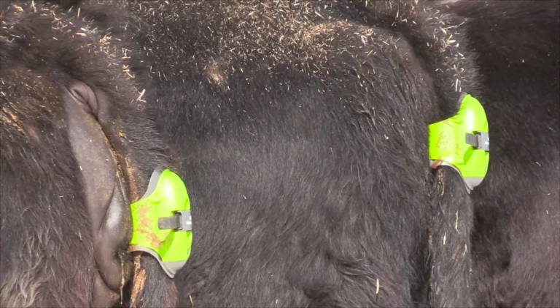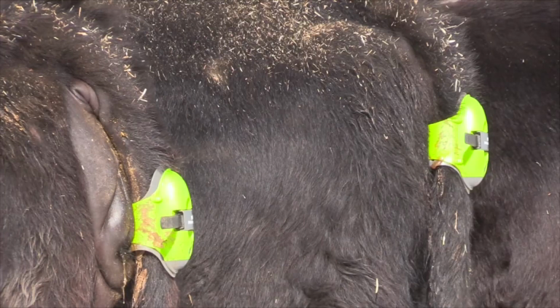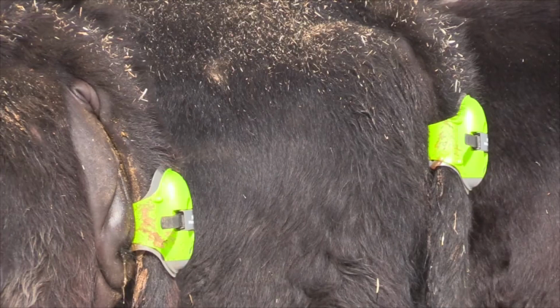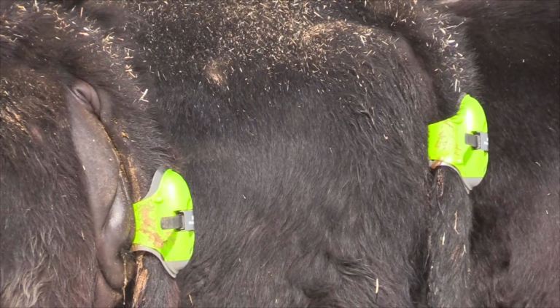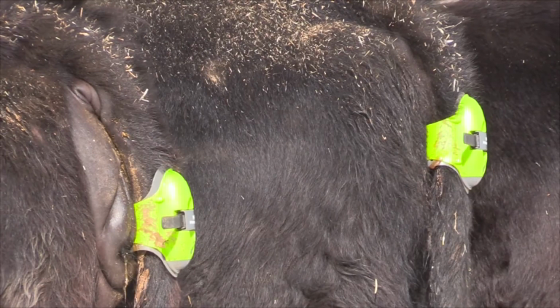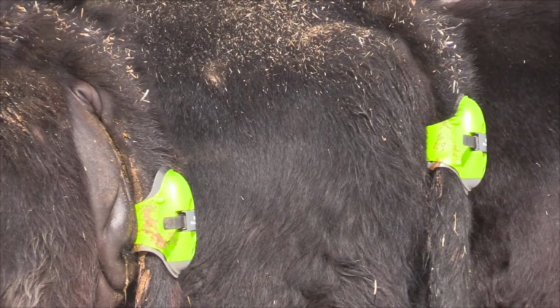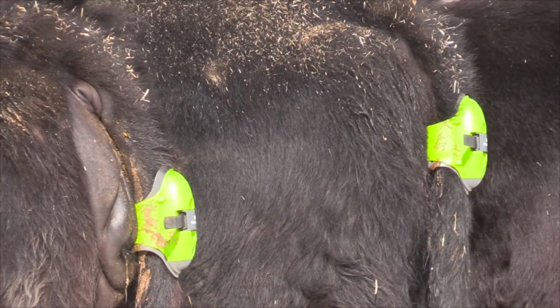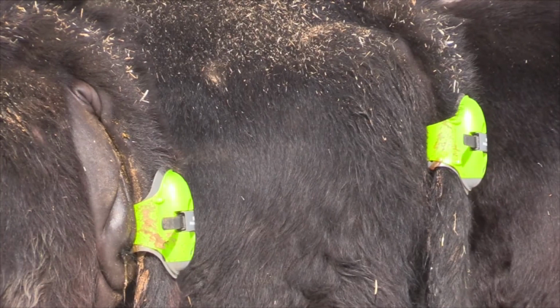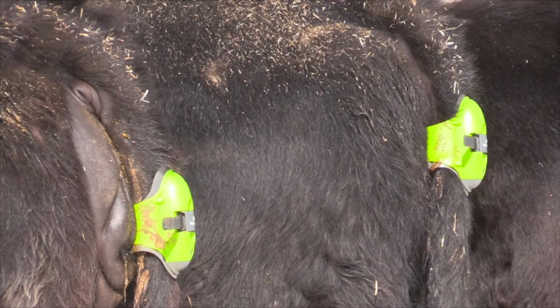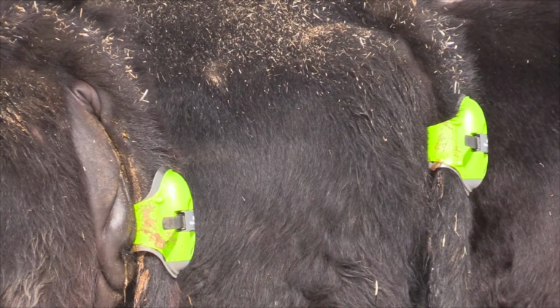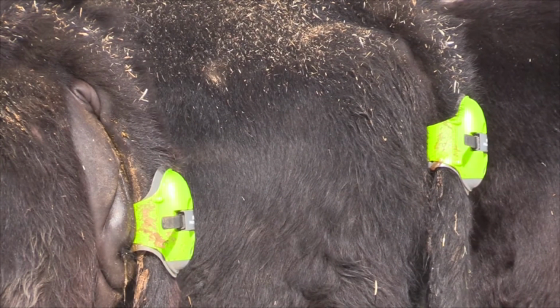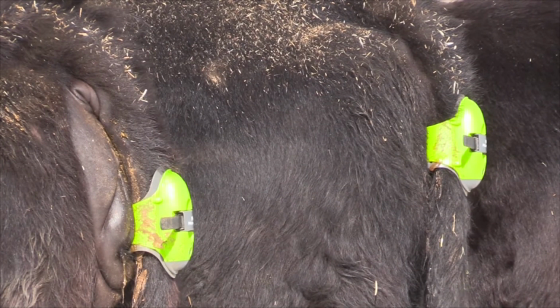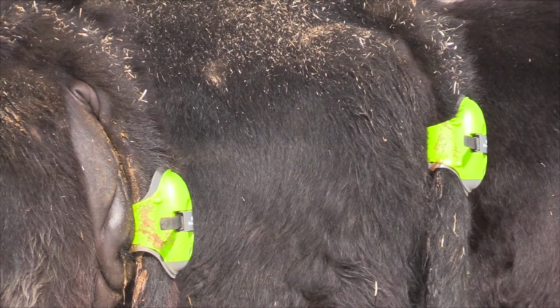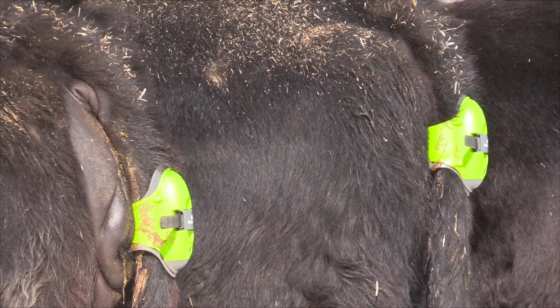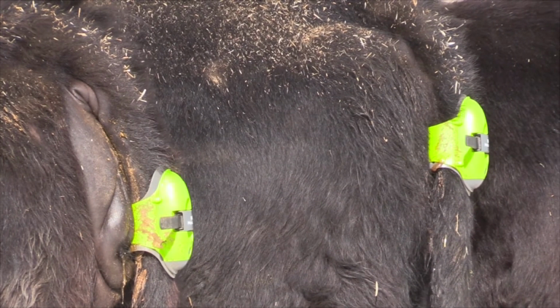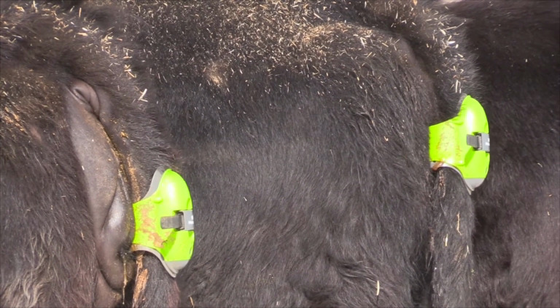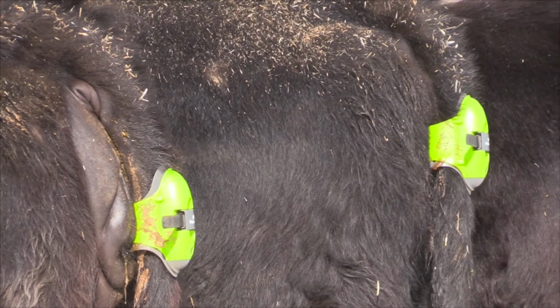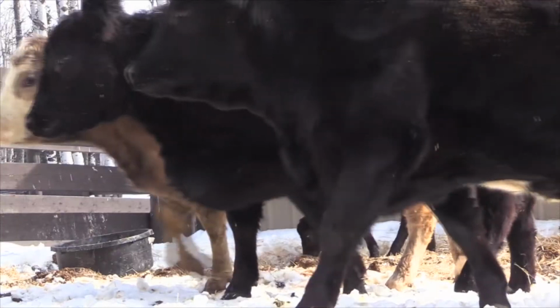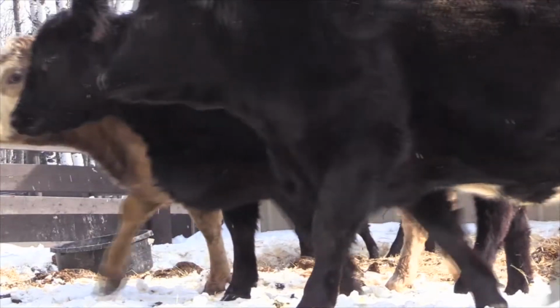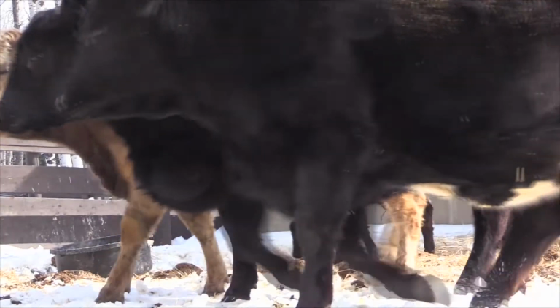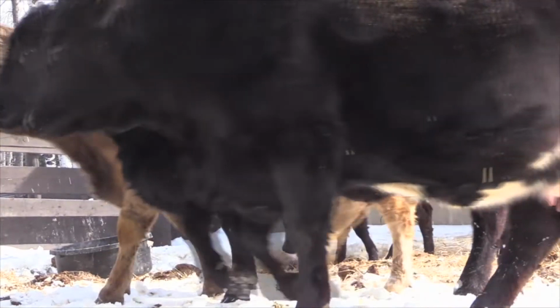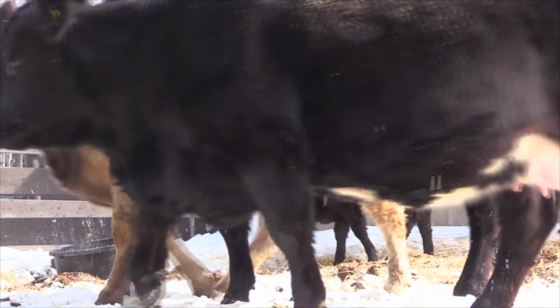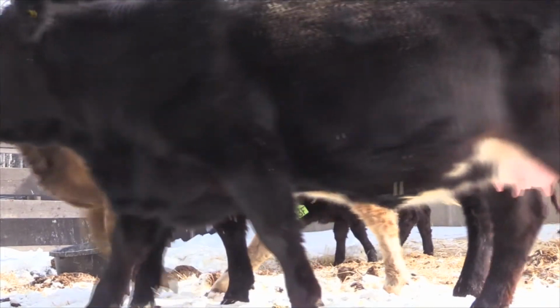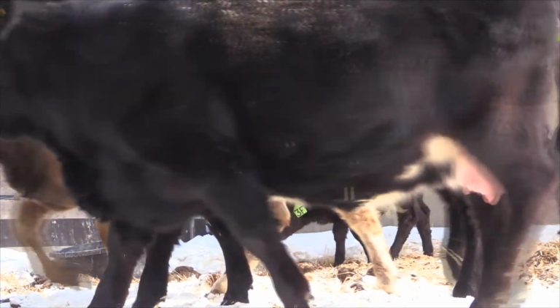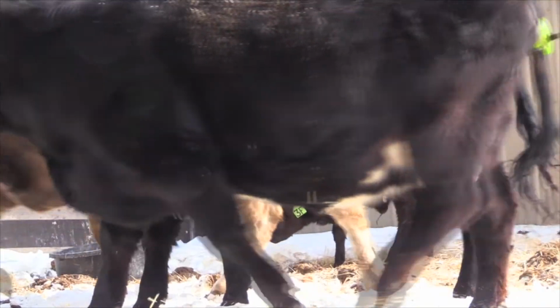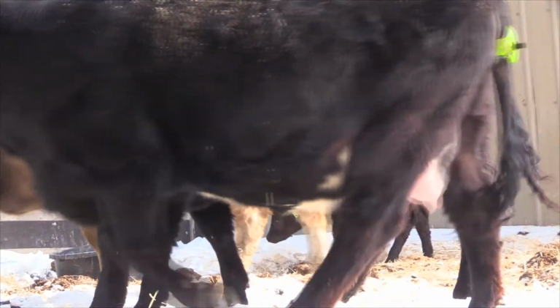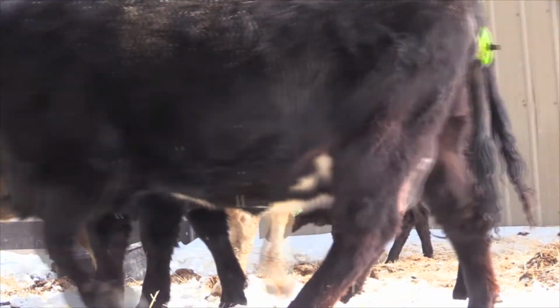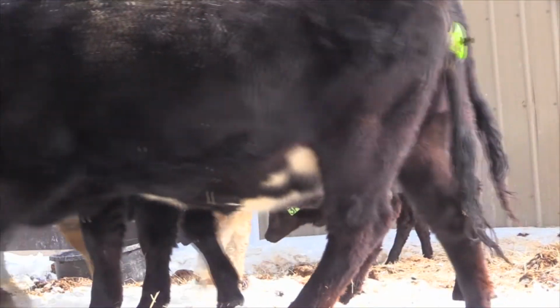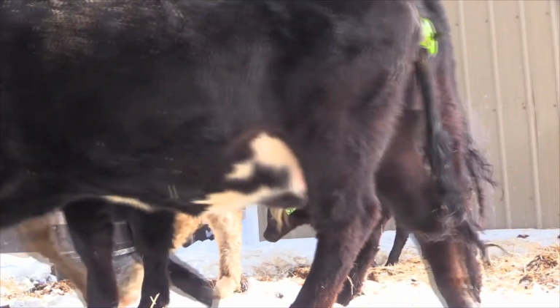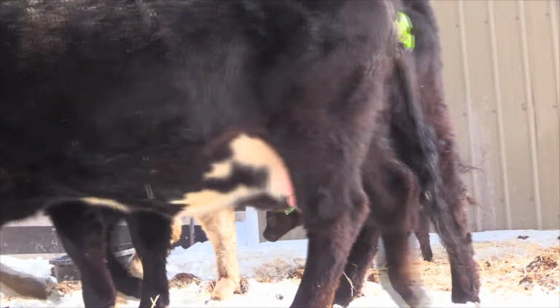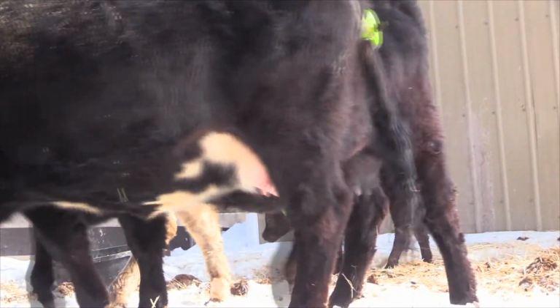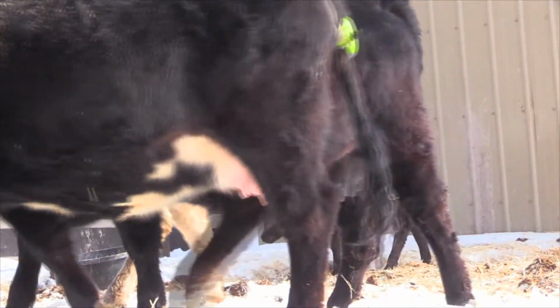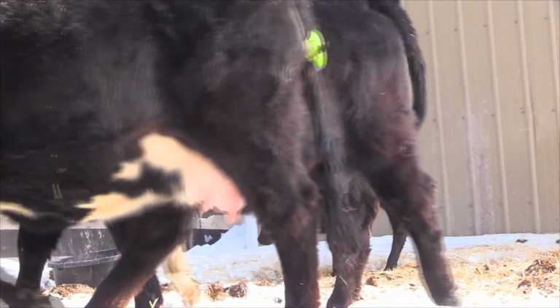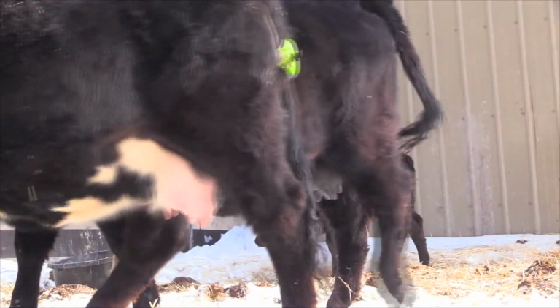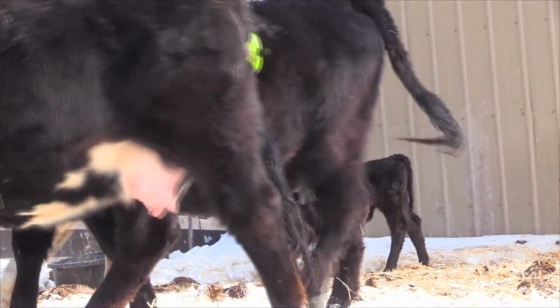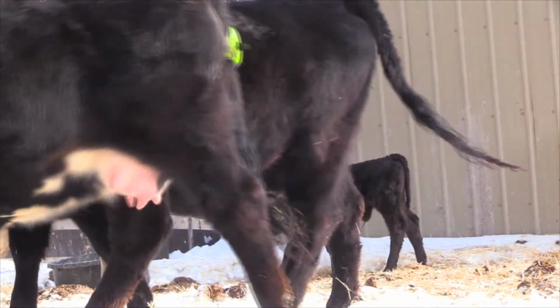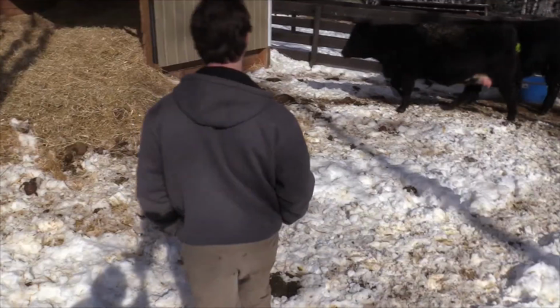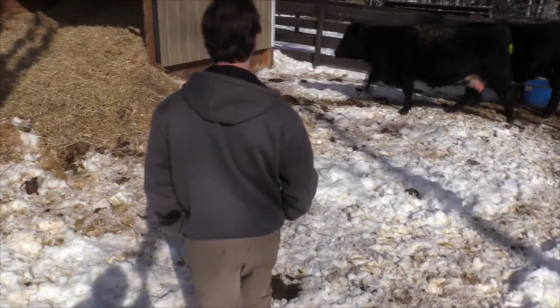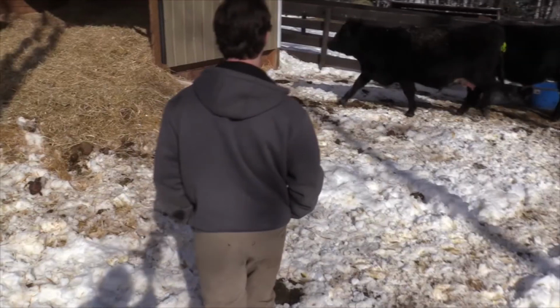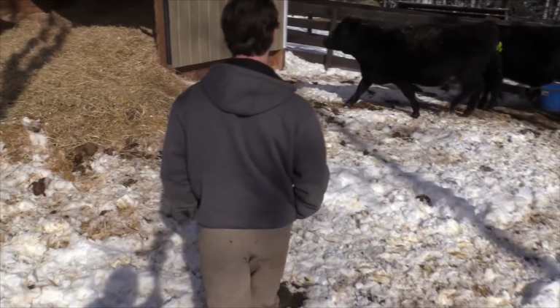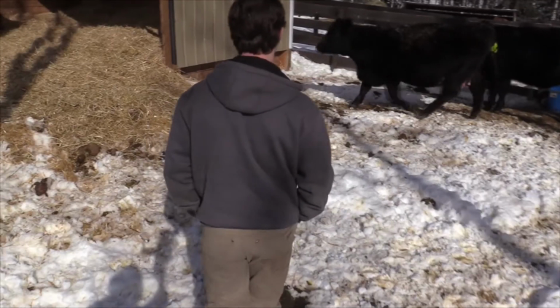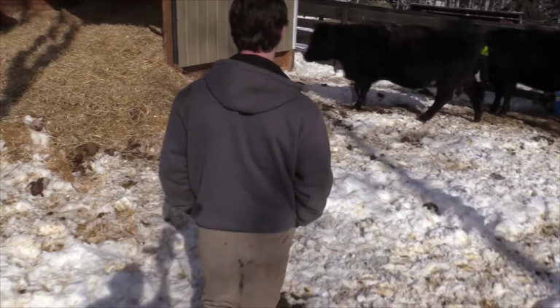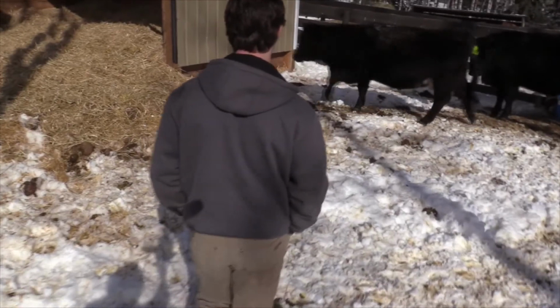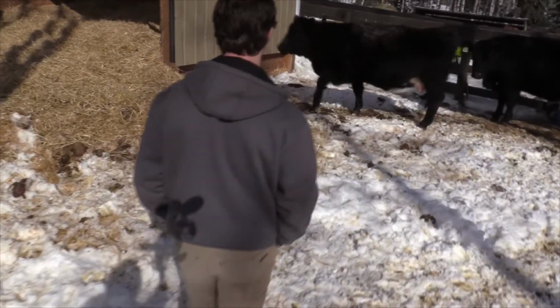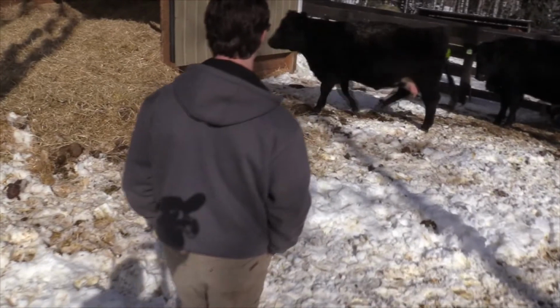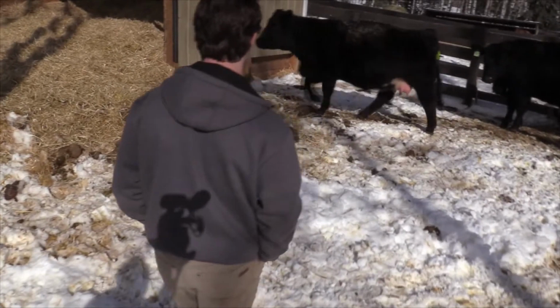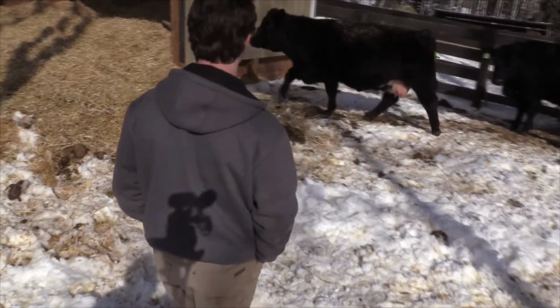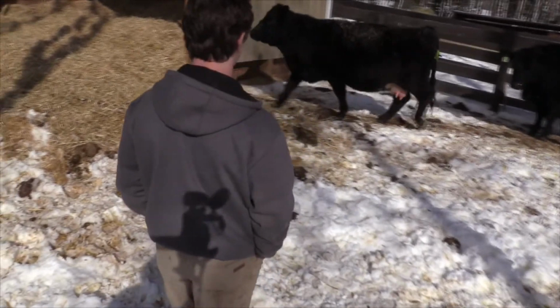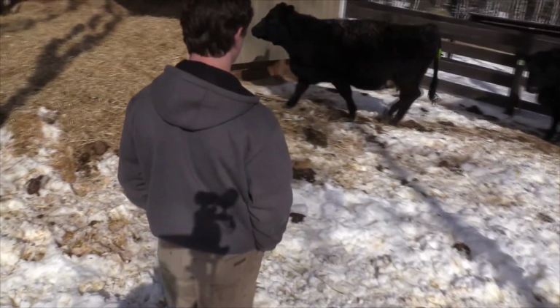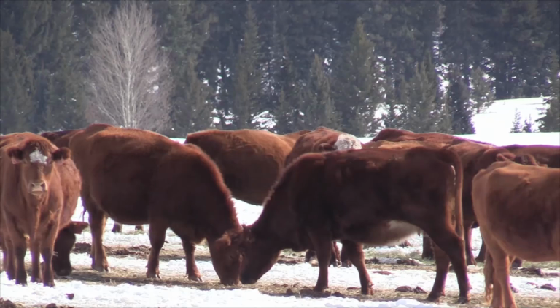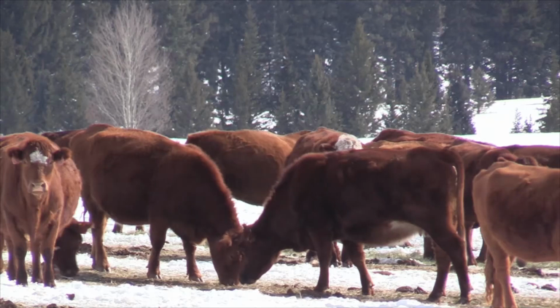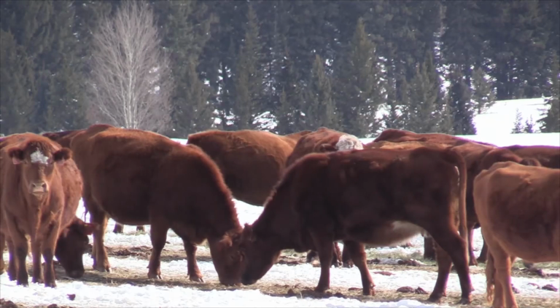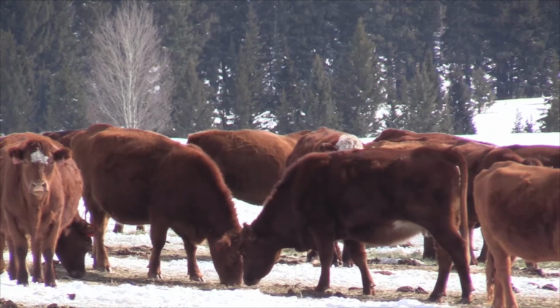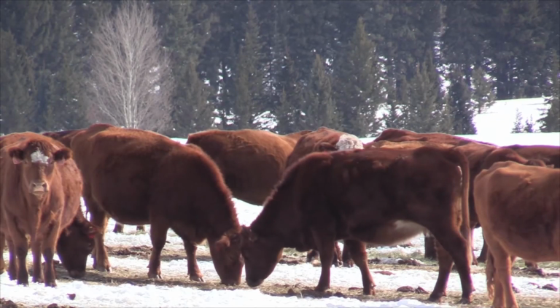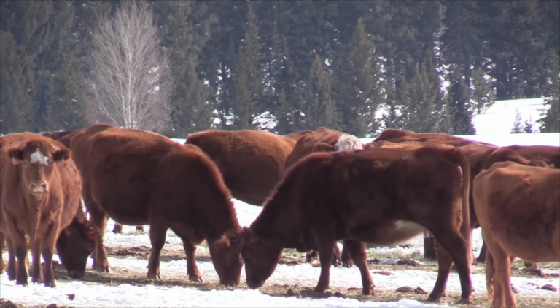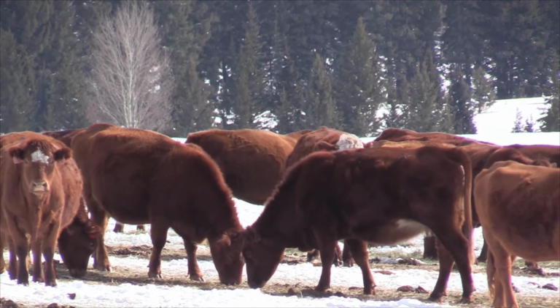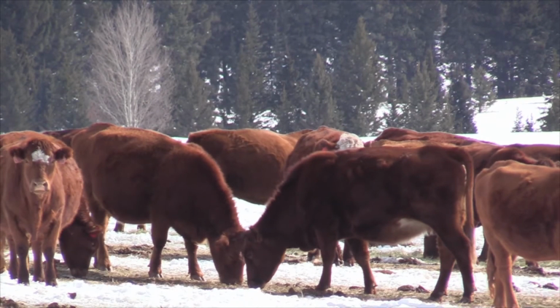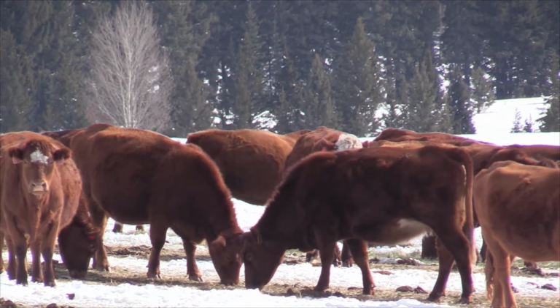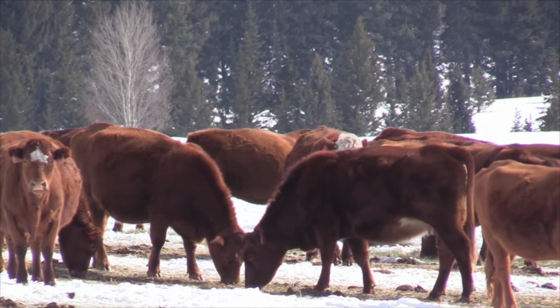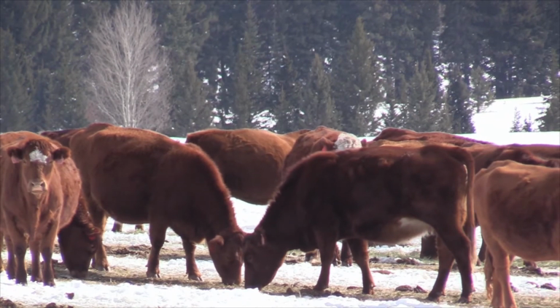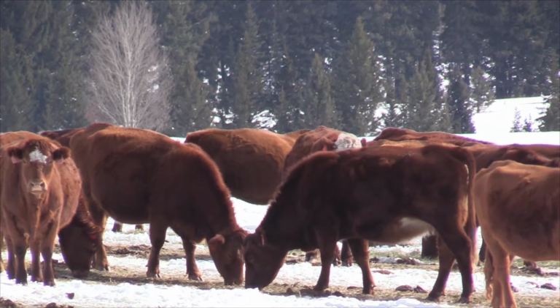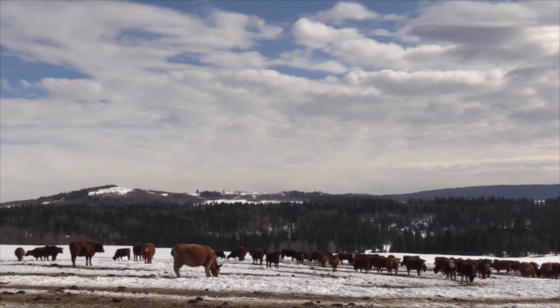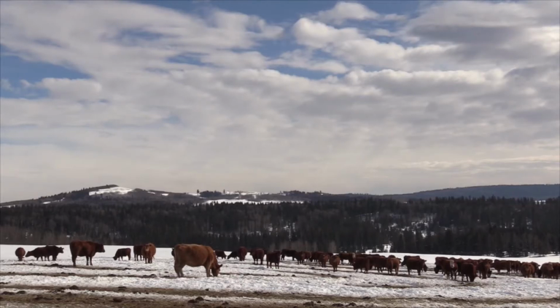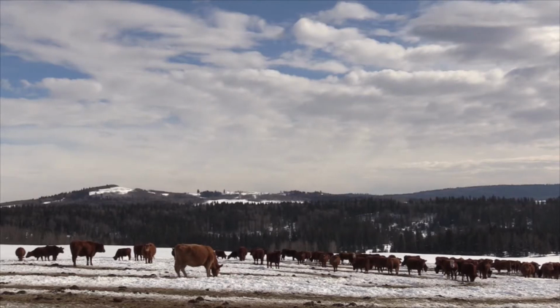It's nice to have a notification if I do need to be watching a certain cow. The device may be making this calving season a little easier for Riley Stormen and his fellow ranchers.